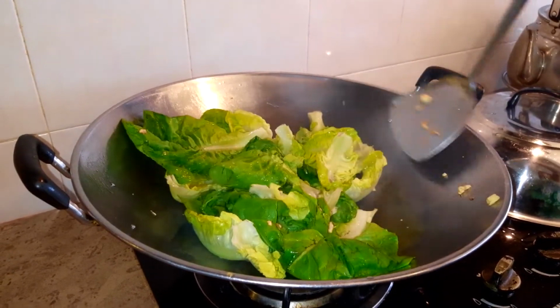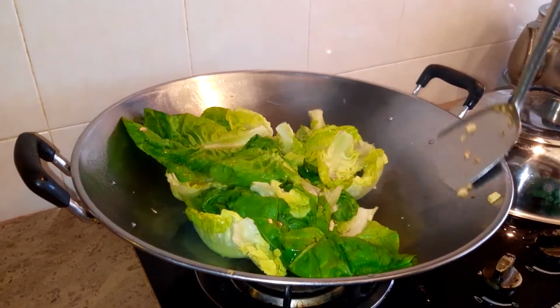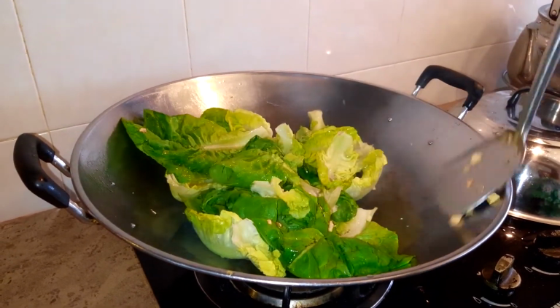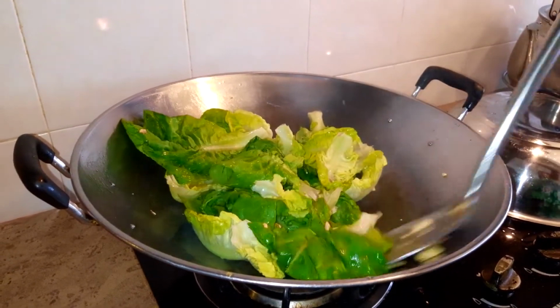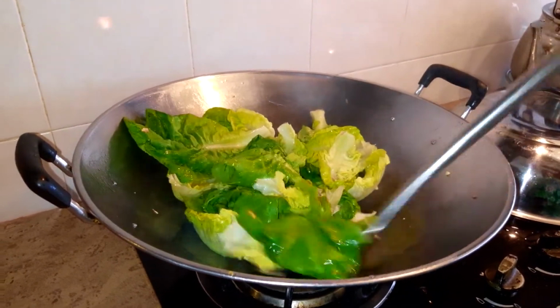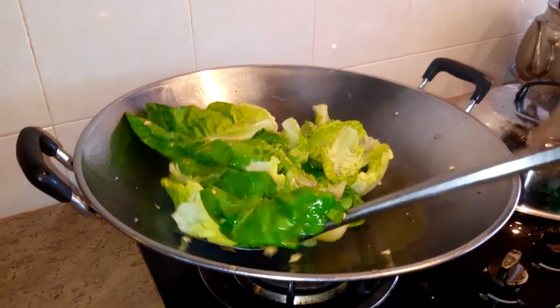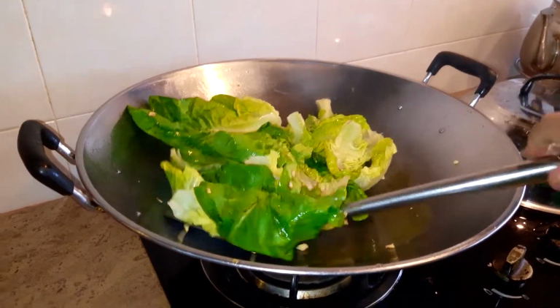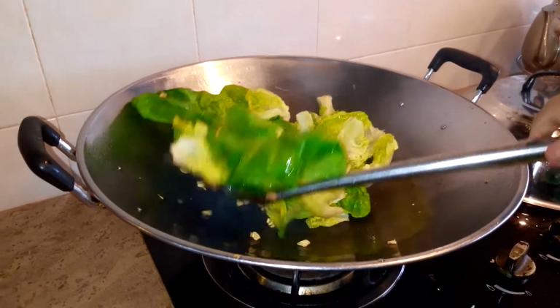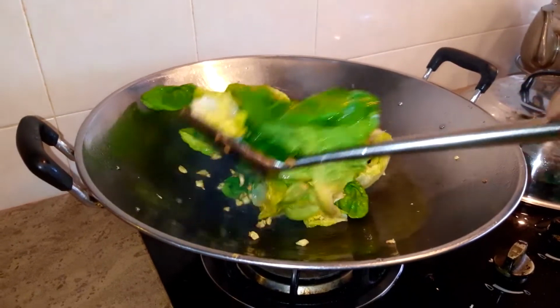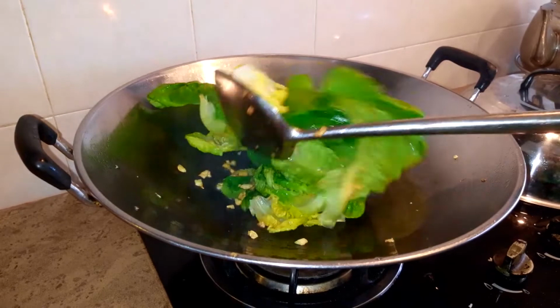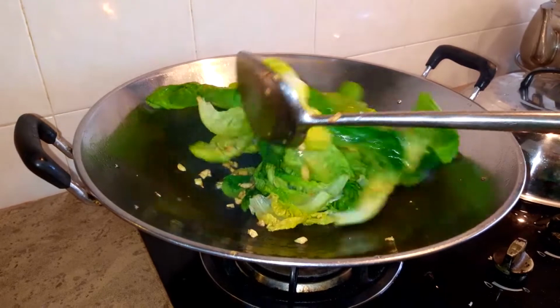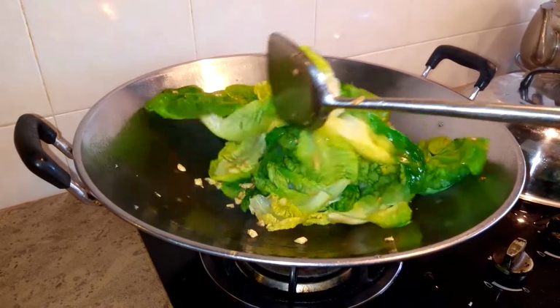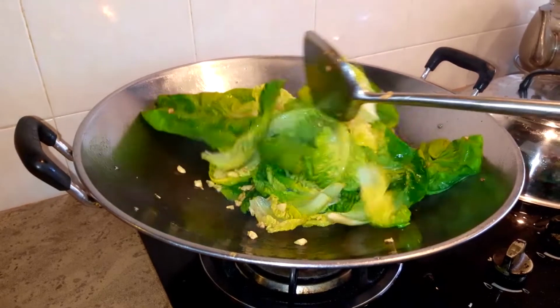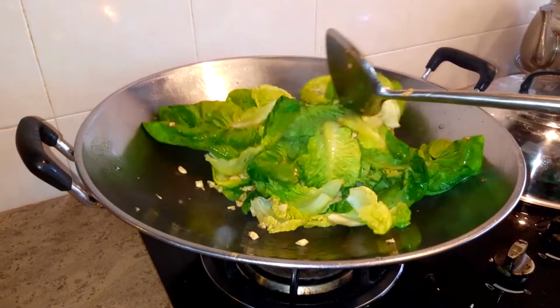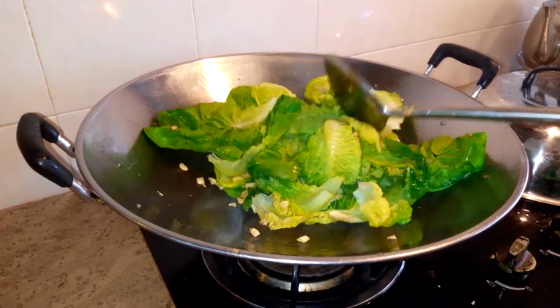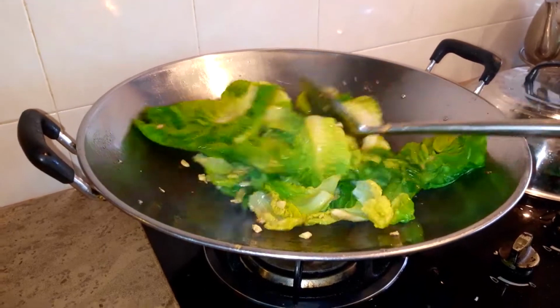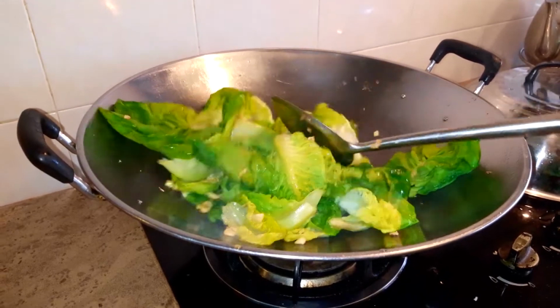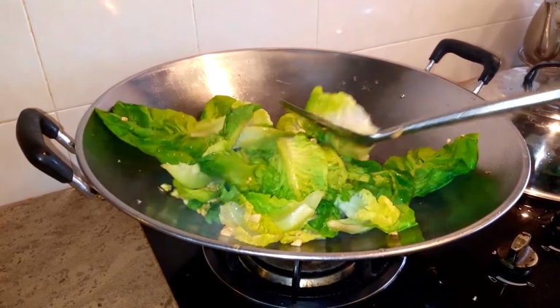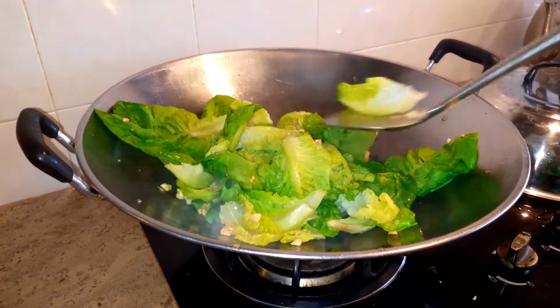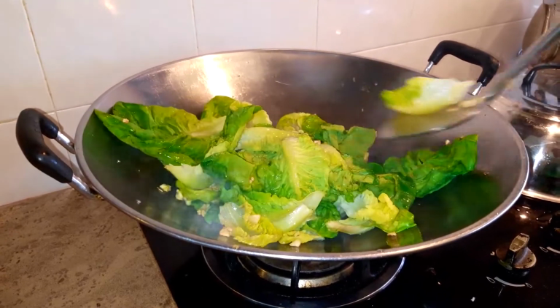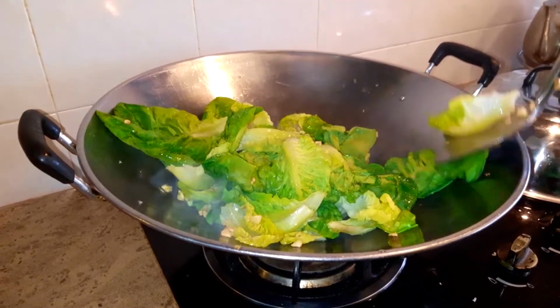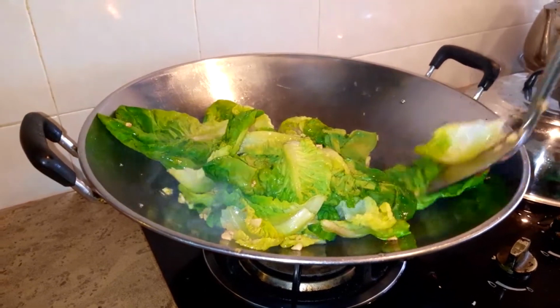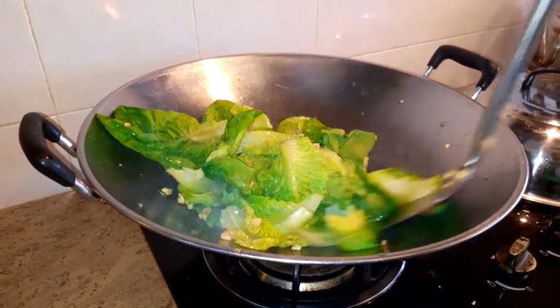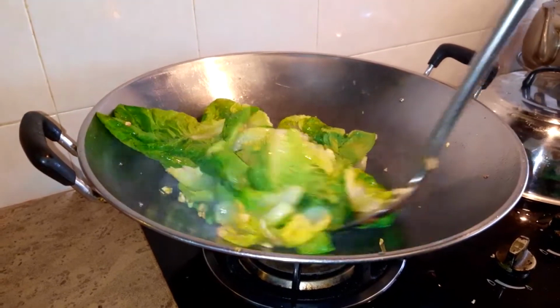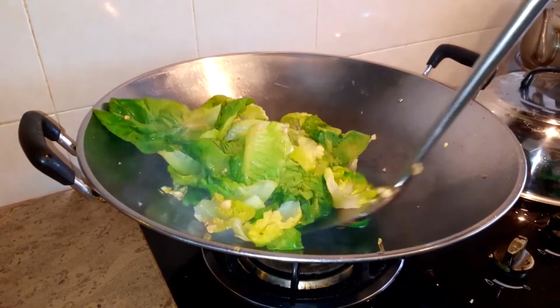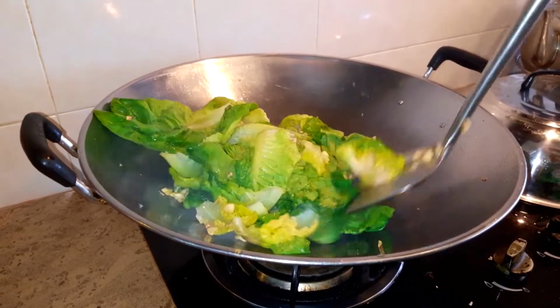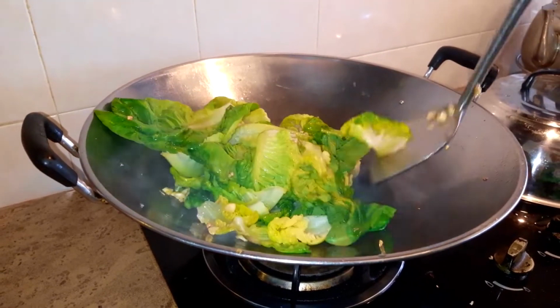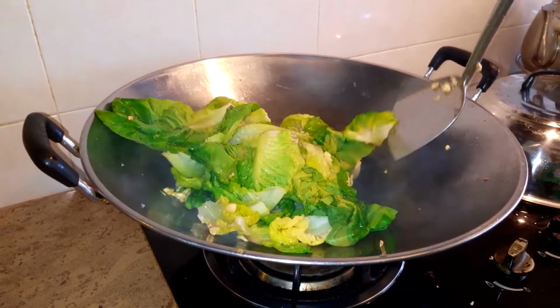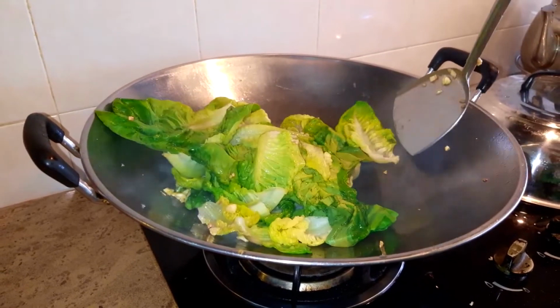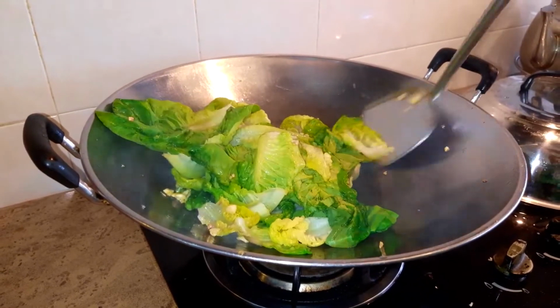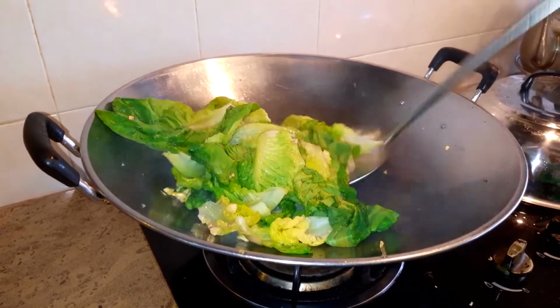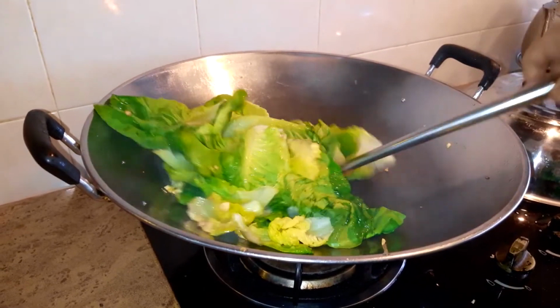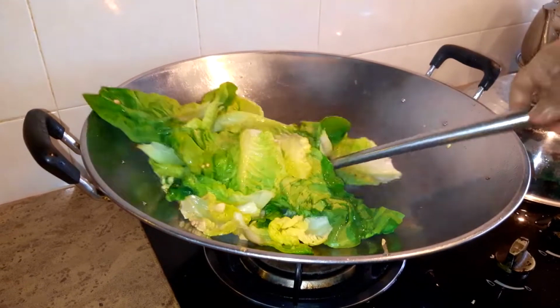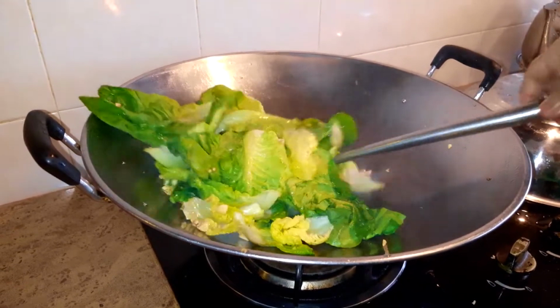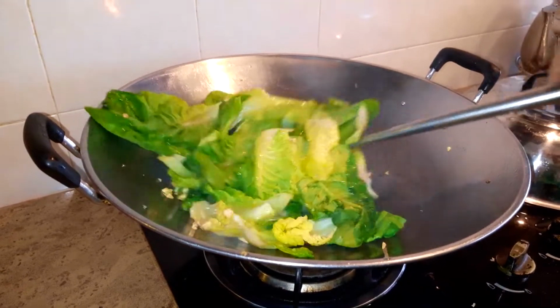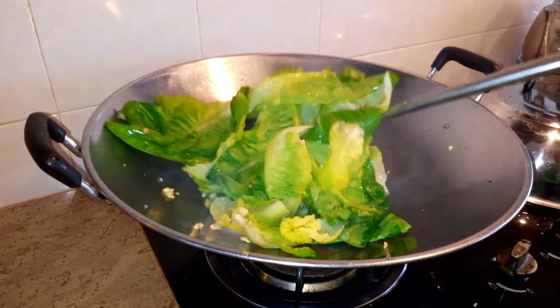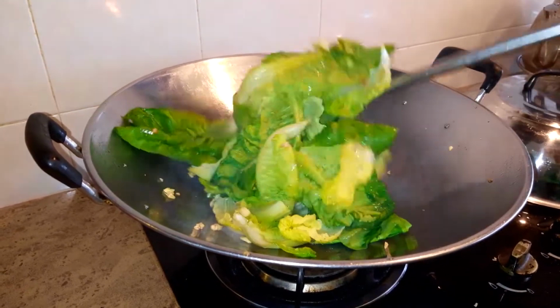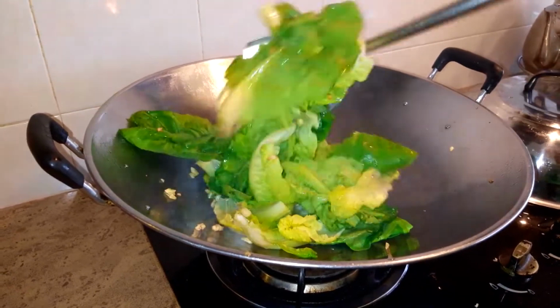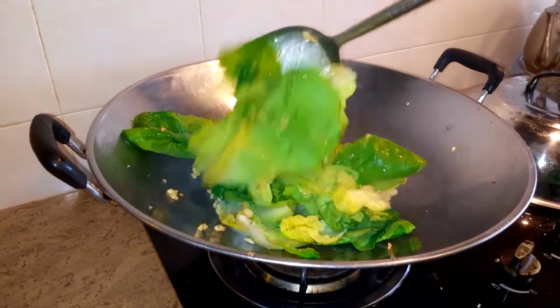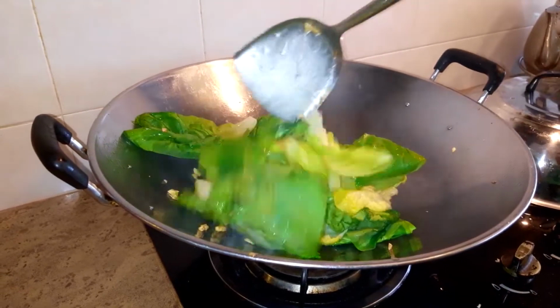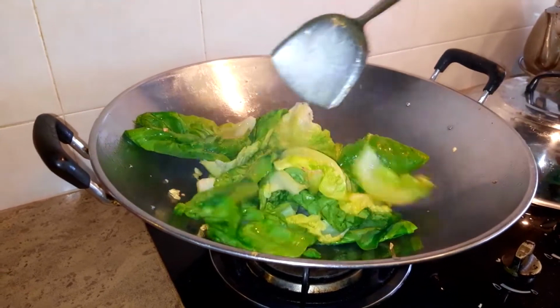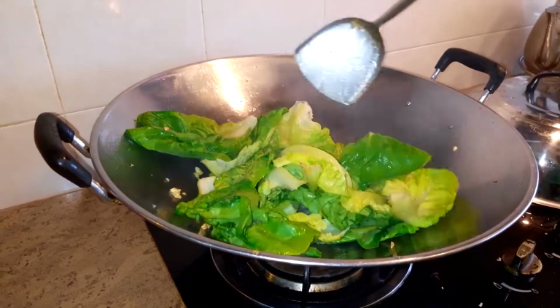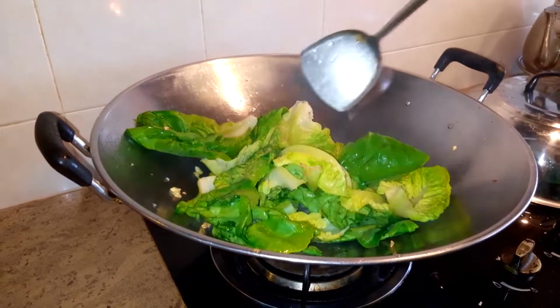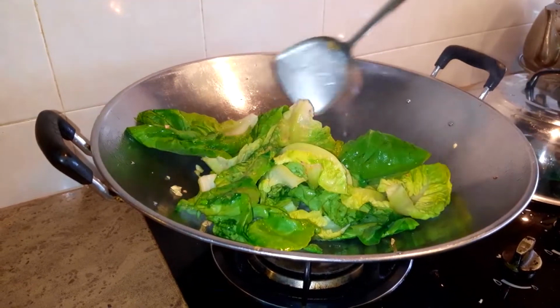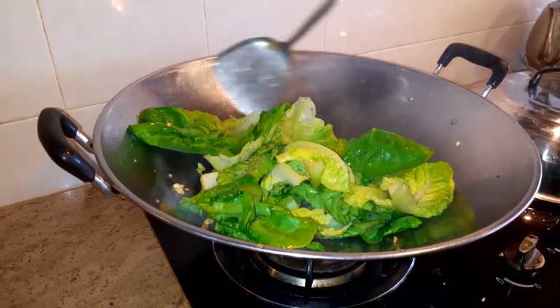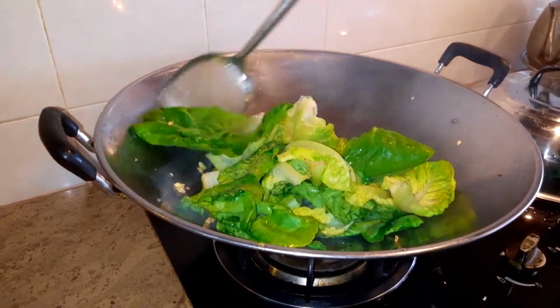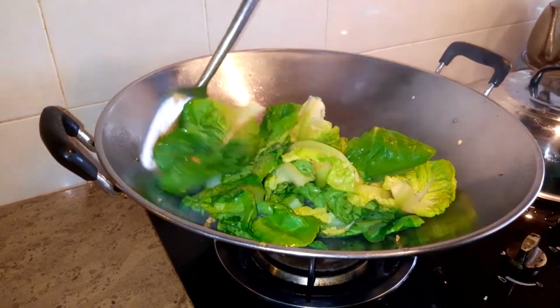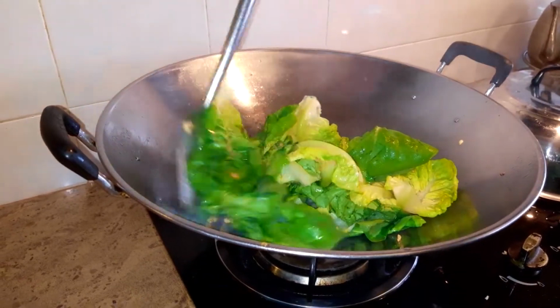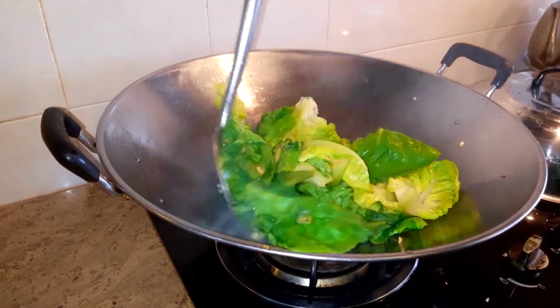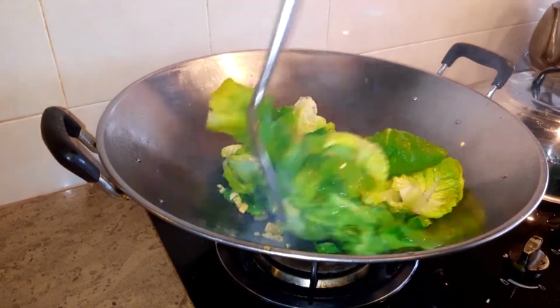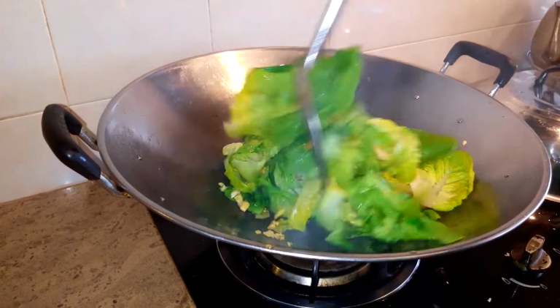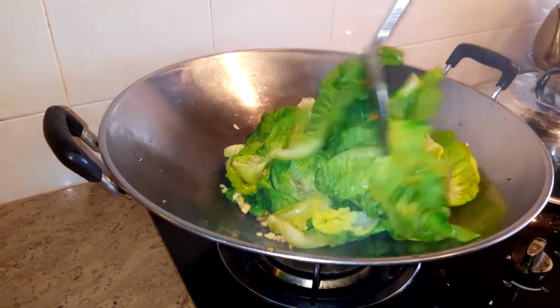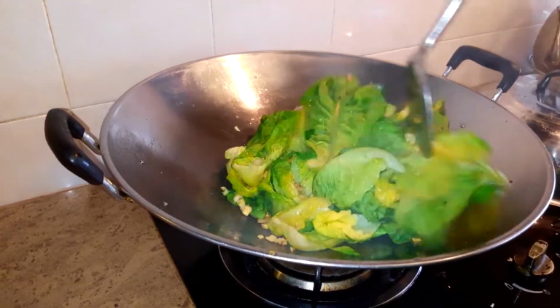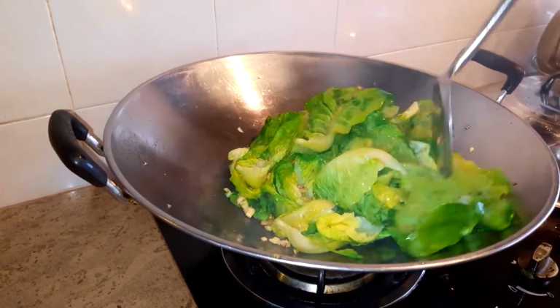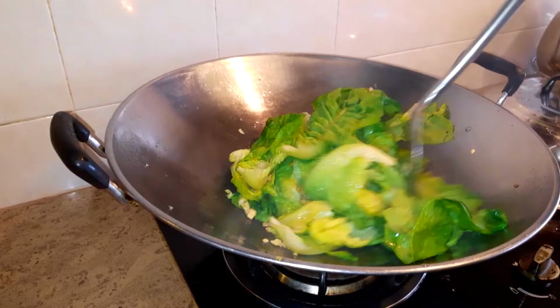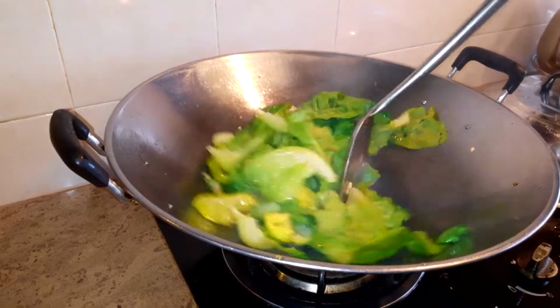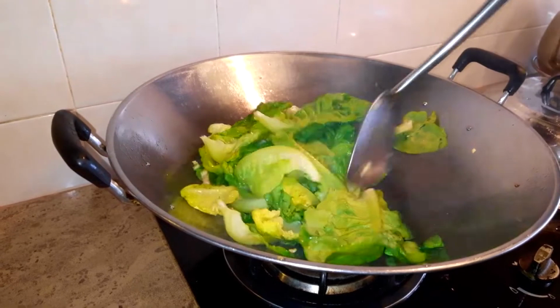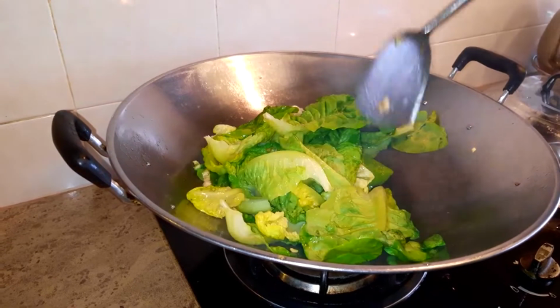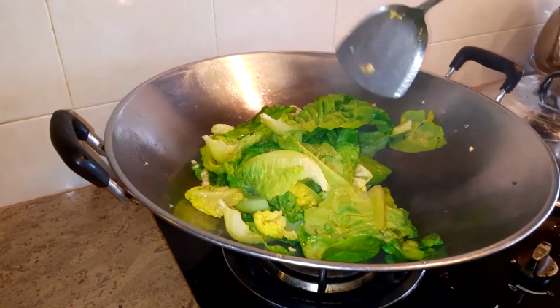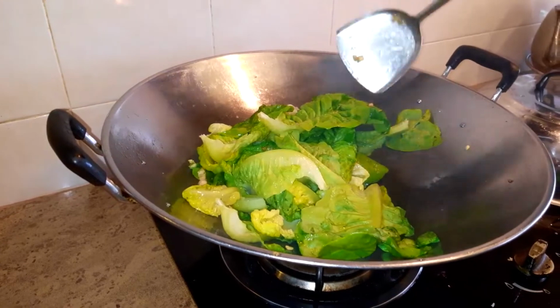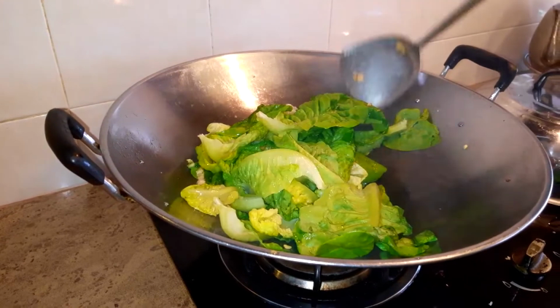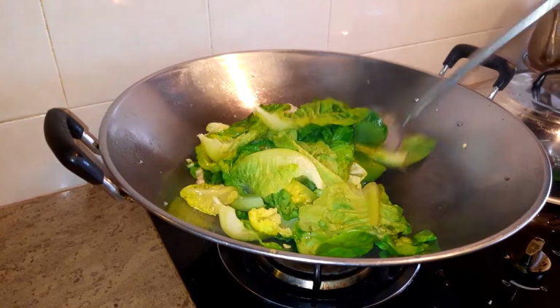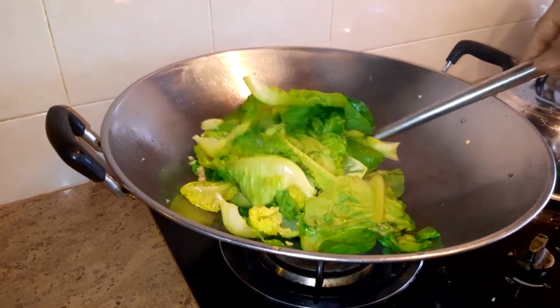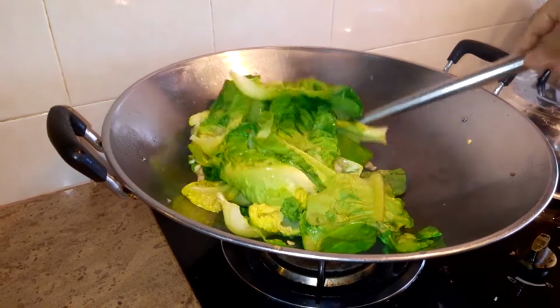Baby romaine lettuce ya. Tak payah patah-patahkan dia atau potong dia, sebab dia baby punya — saiznya memang kecil.